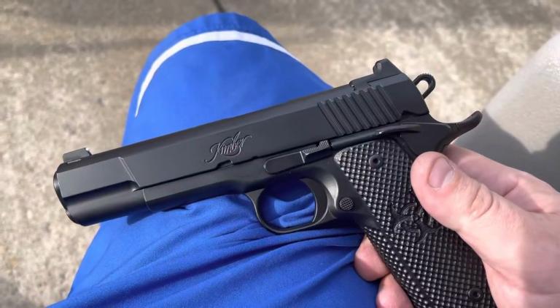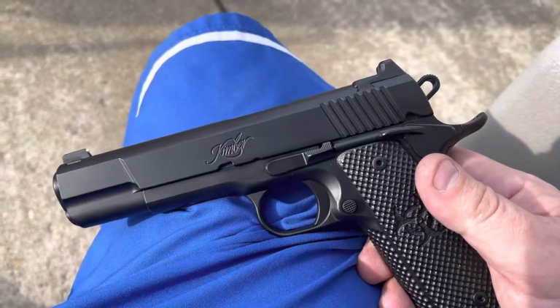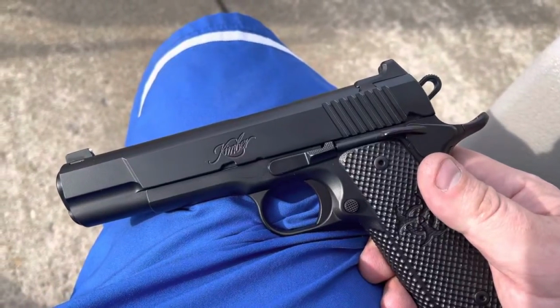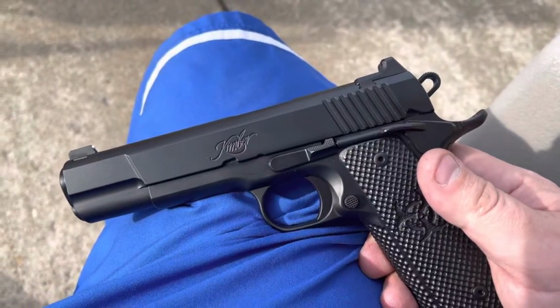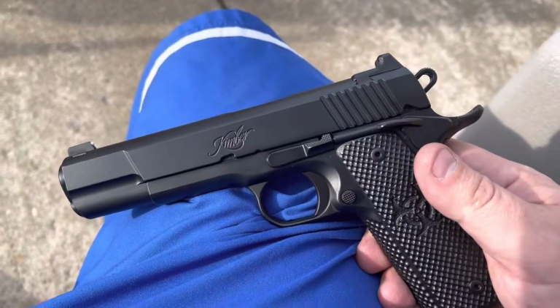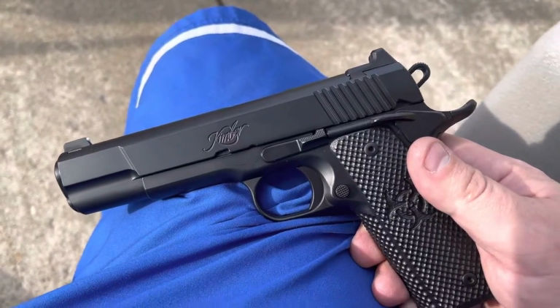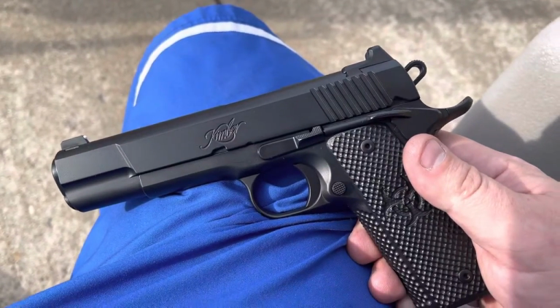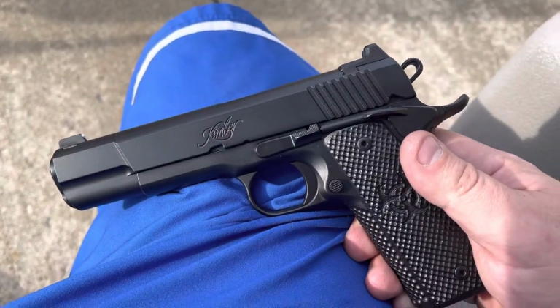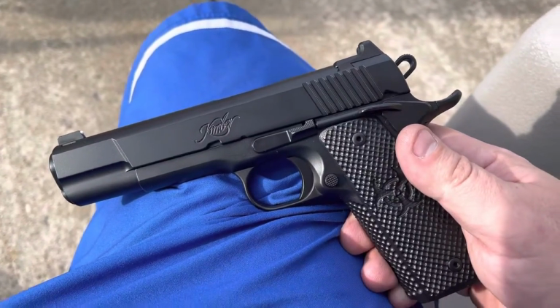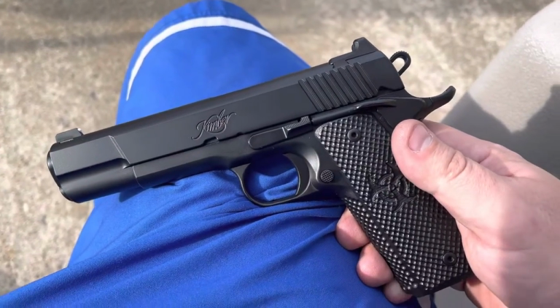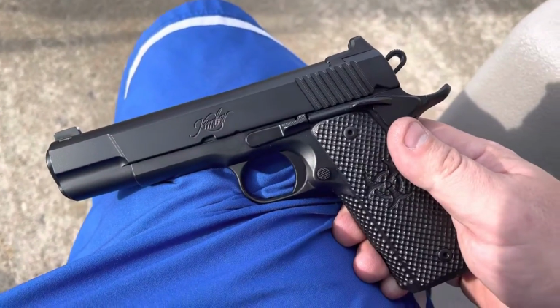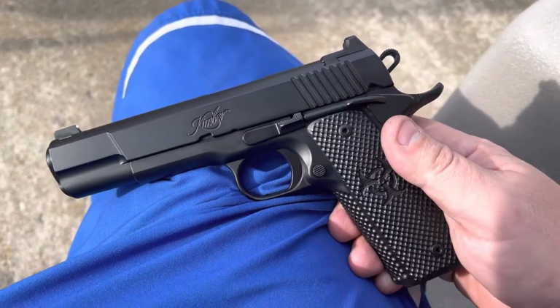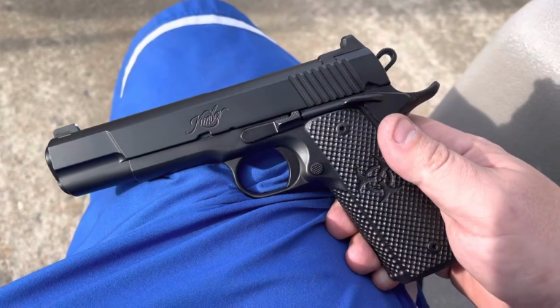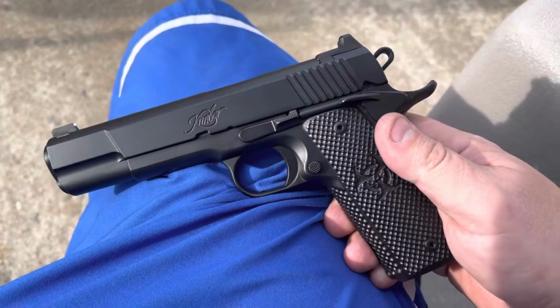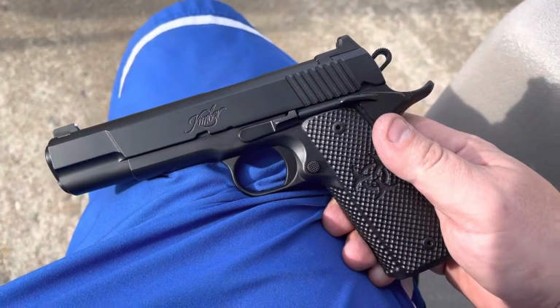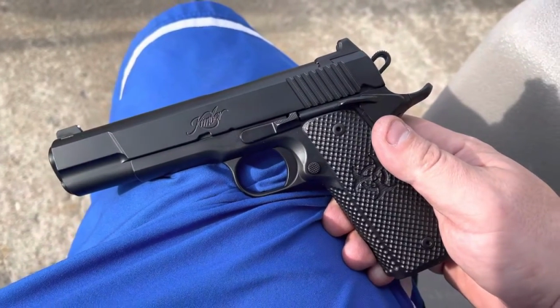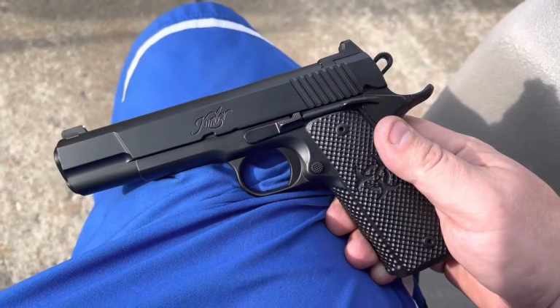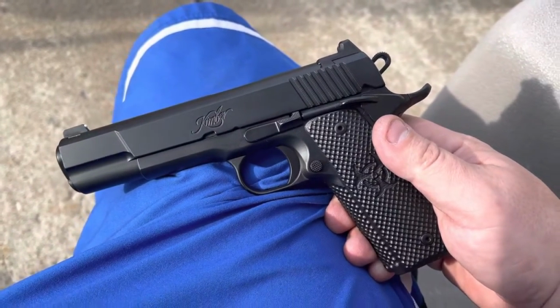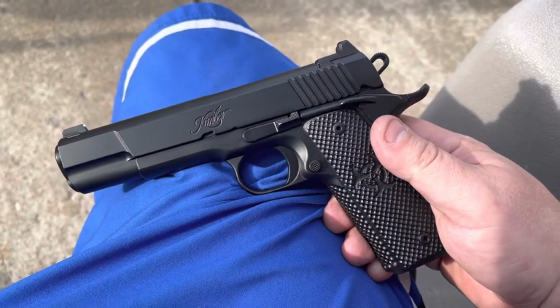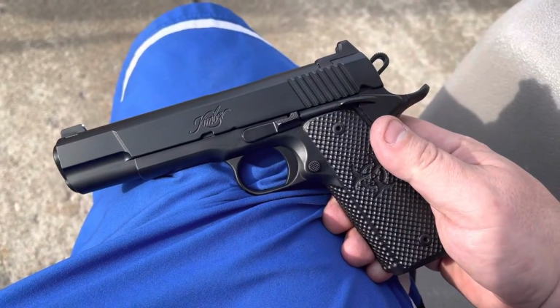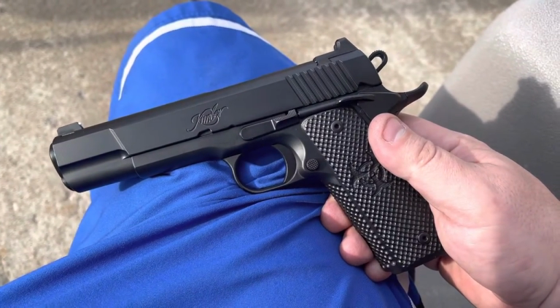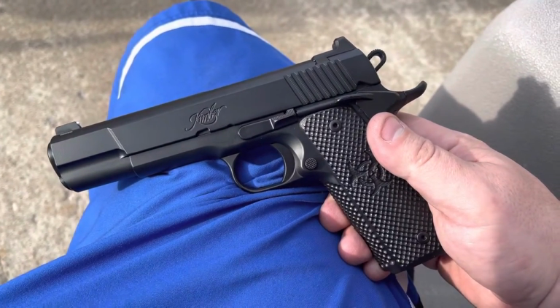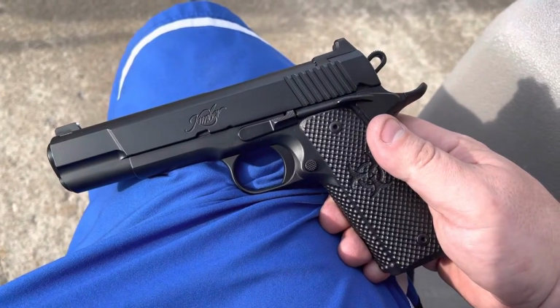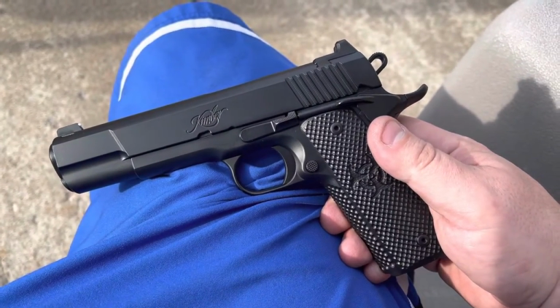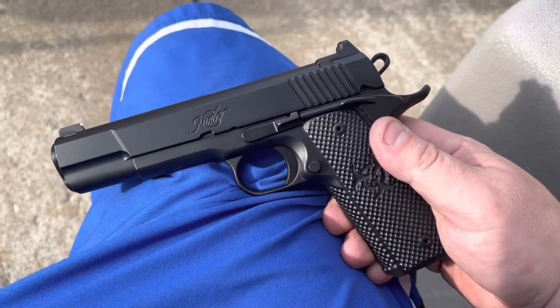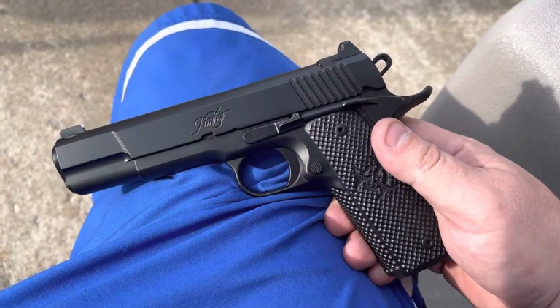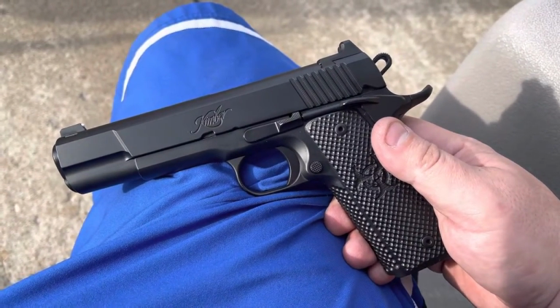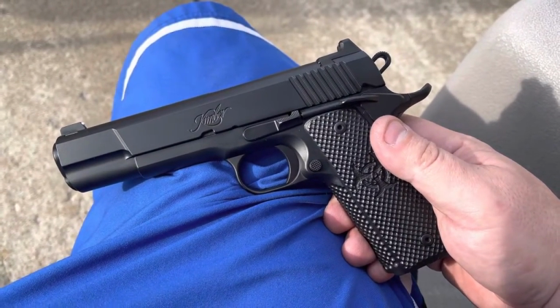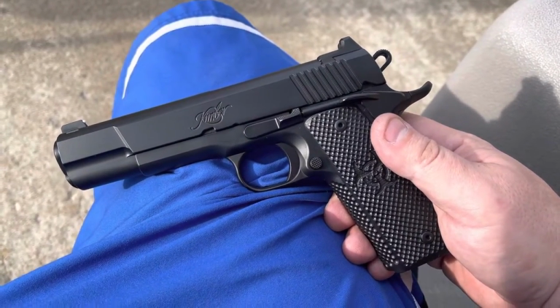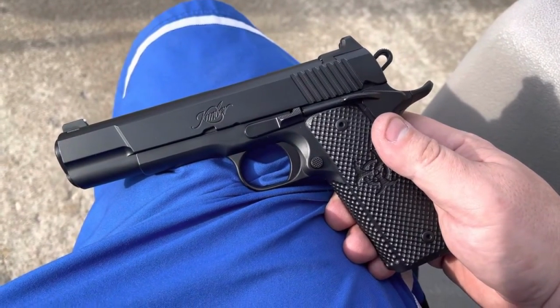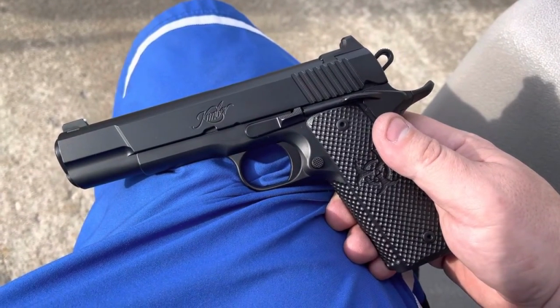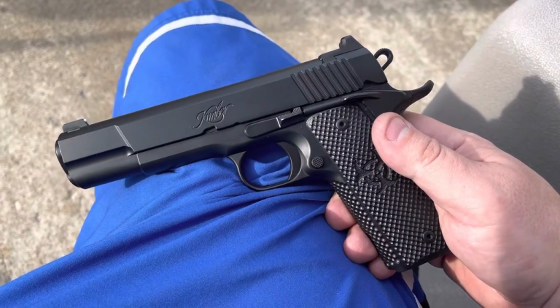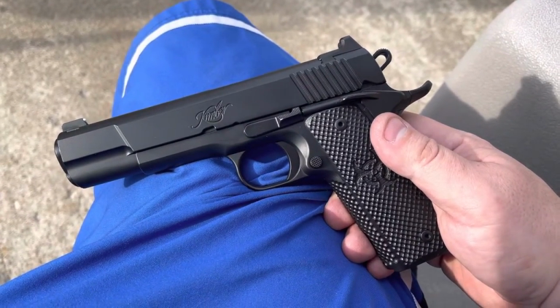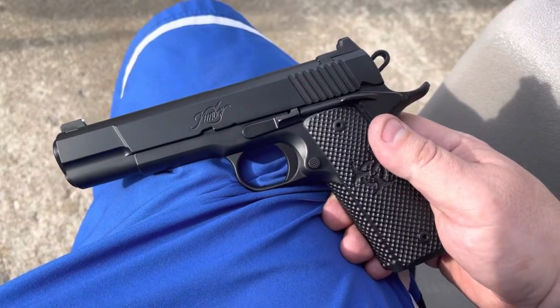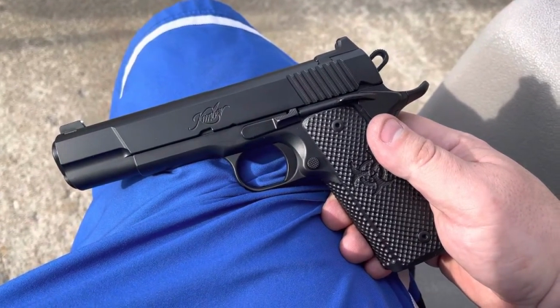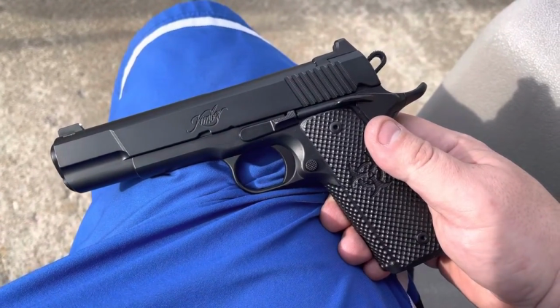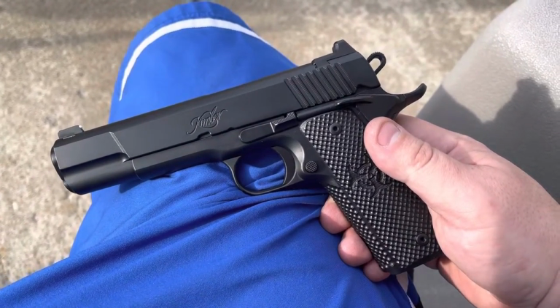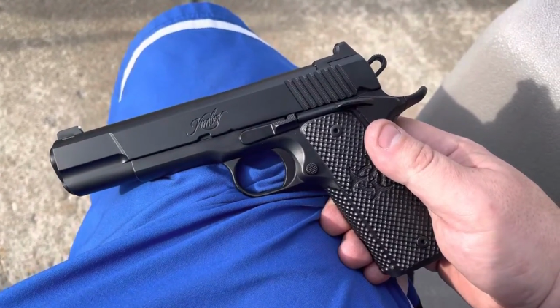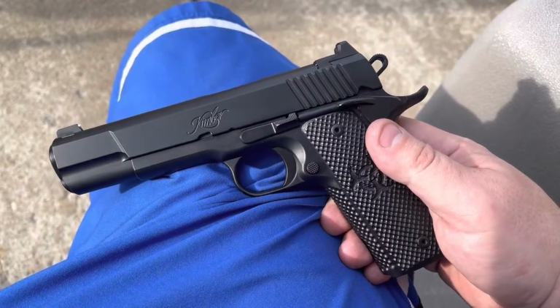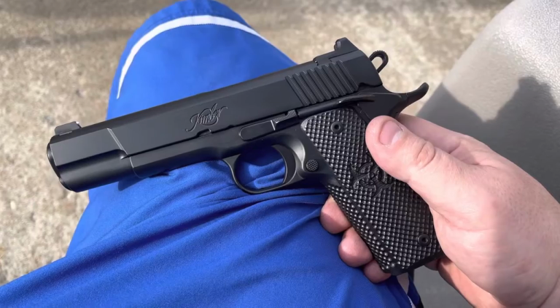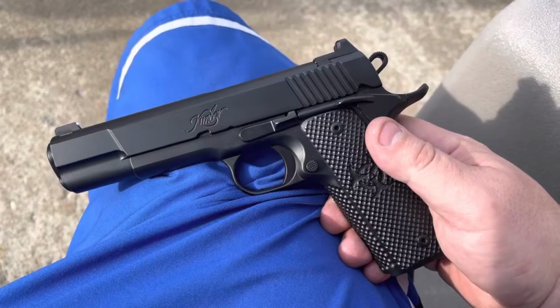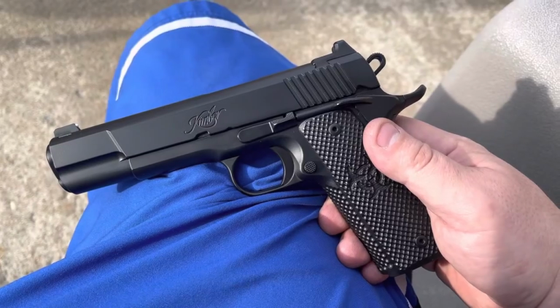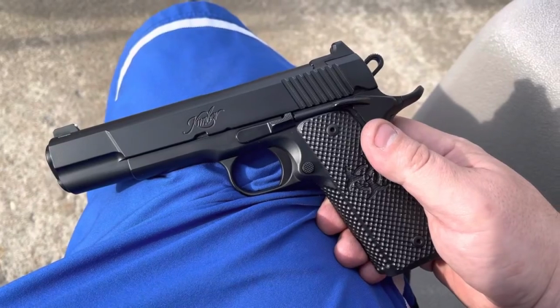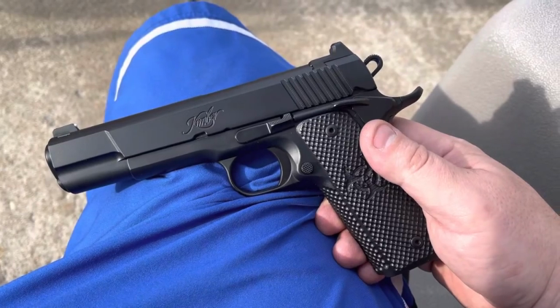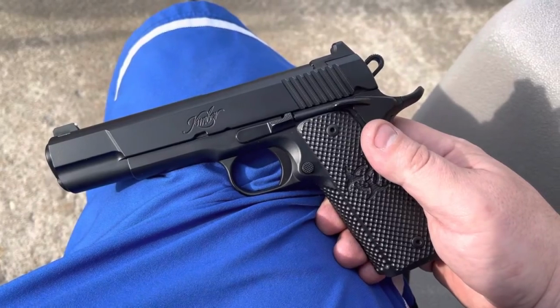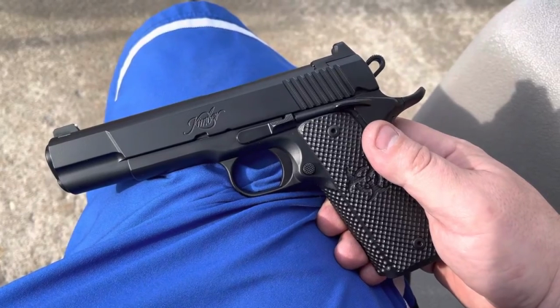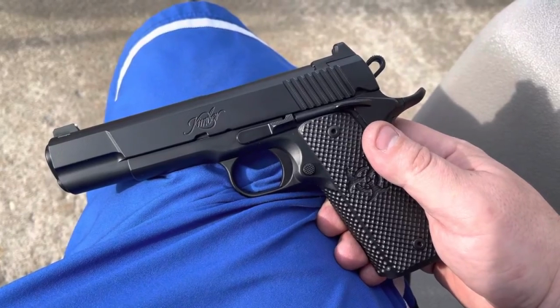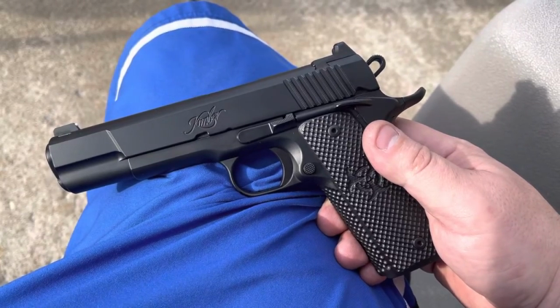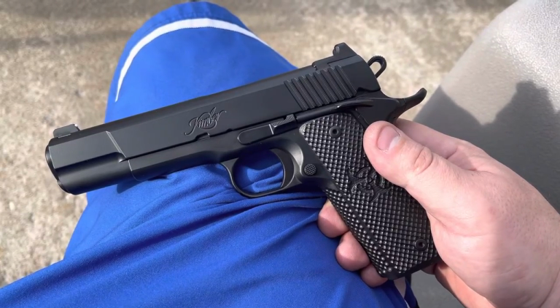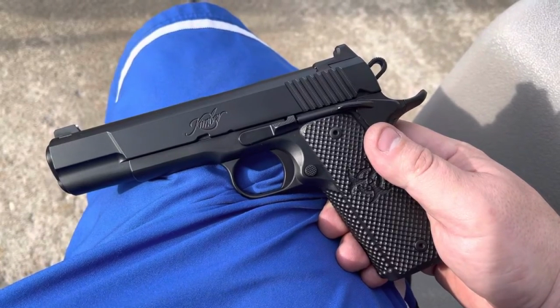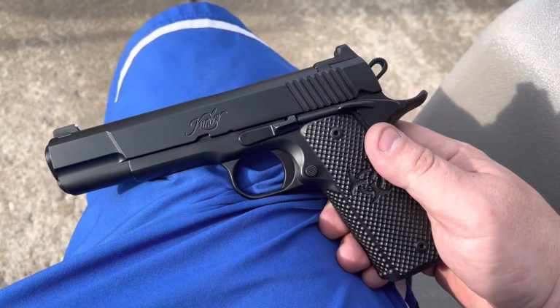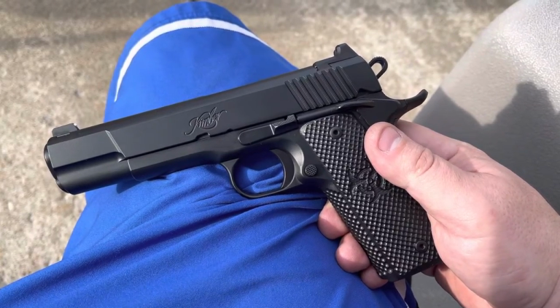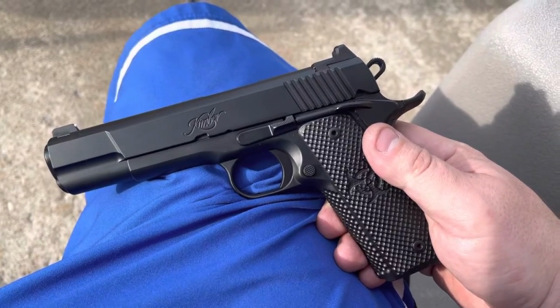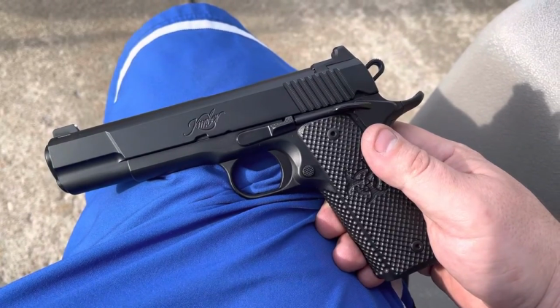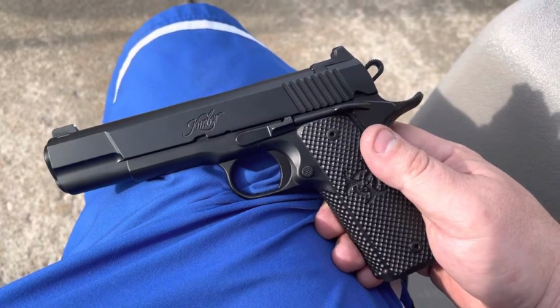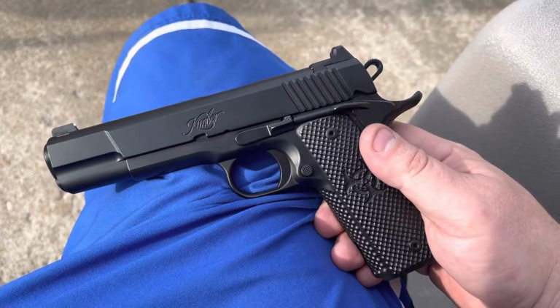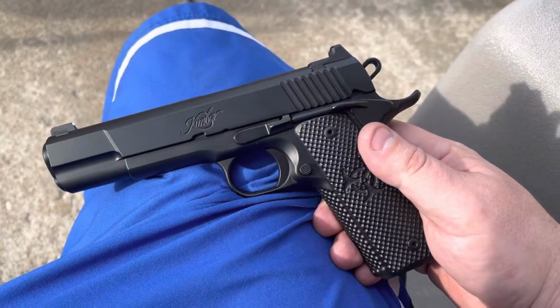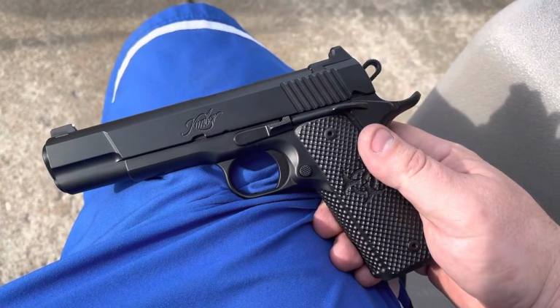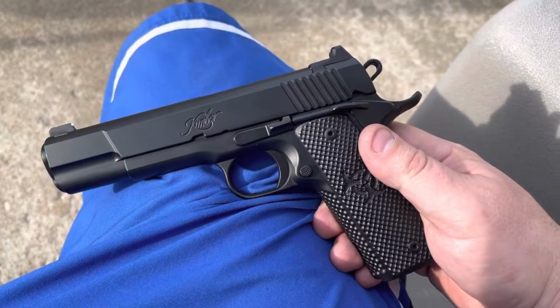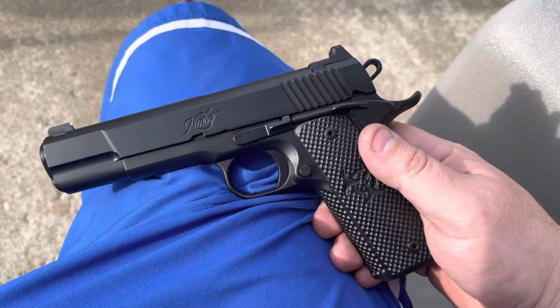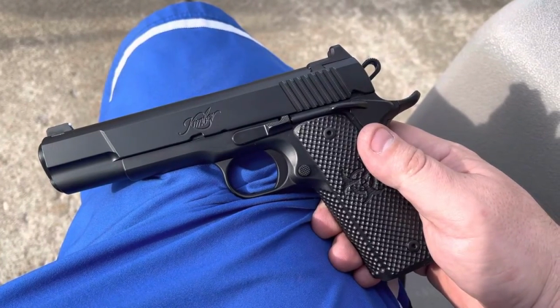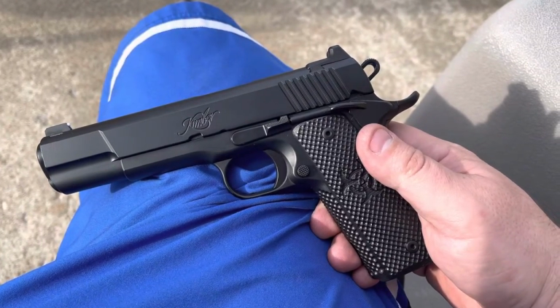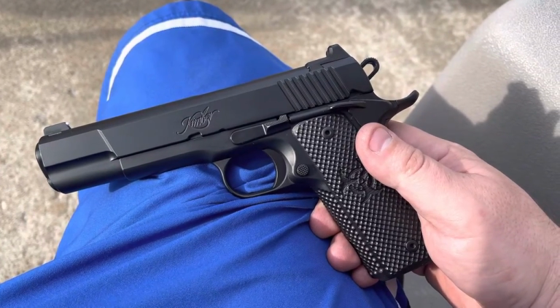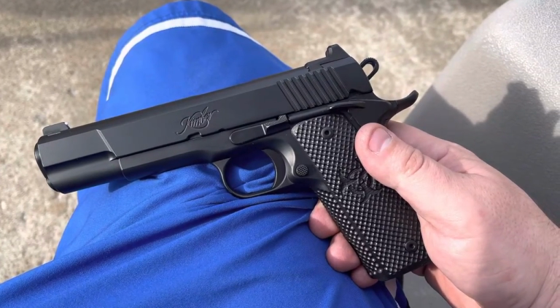YouTube, Facebook, forum friends — what's up? Bobby C. Back here with another custom handgun quick look.